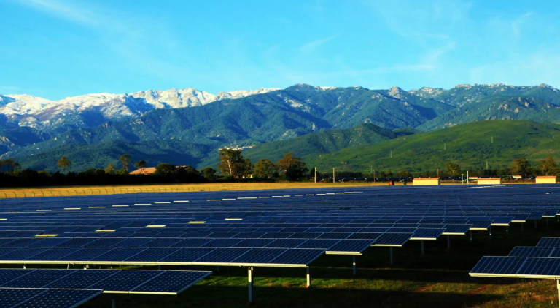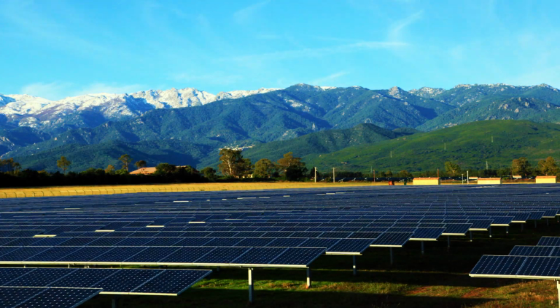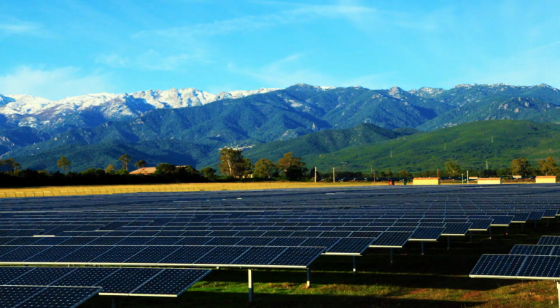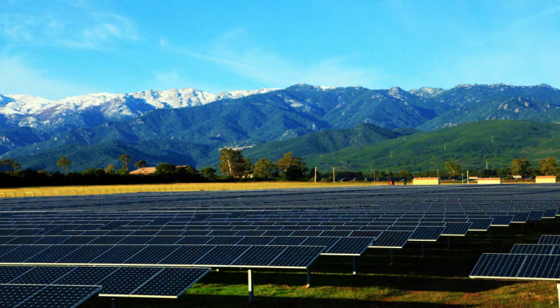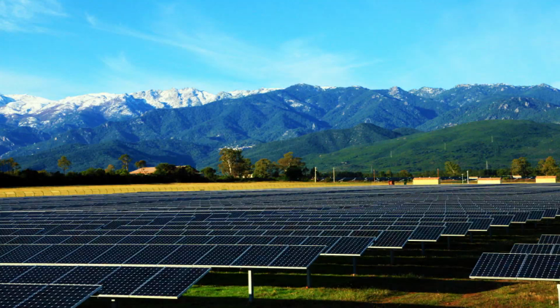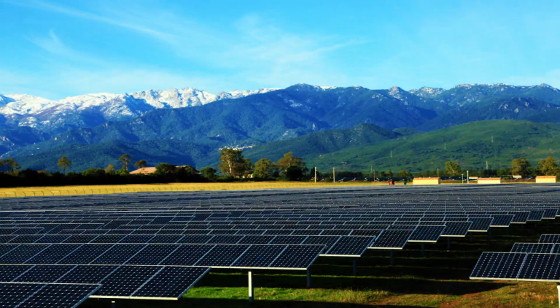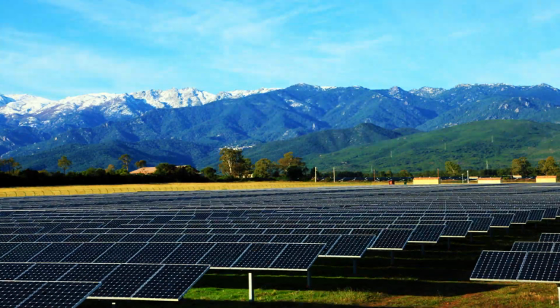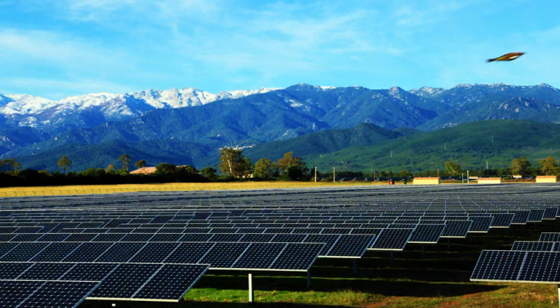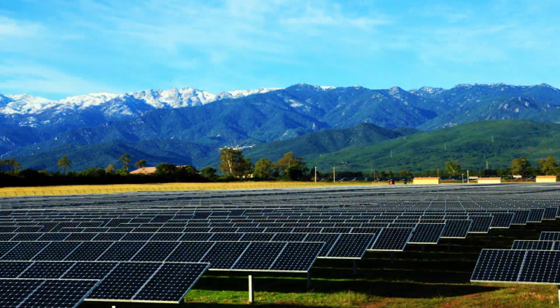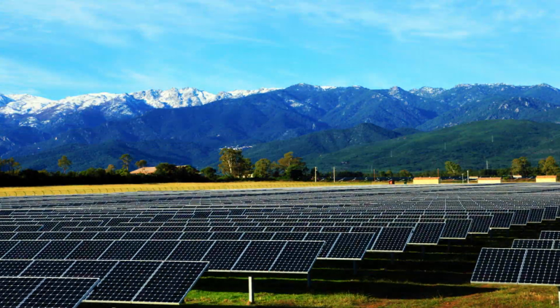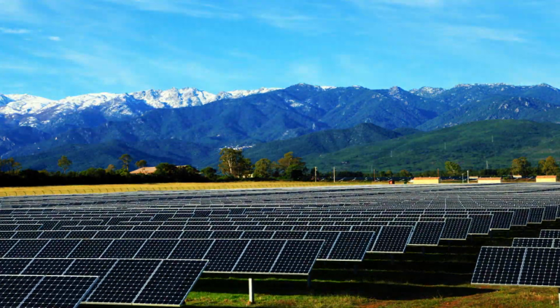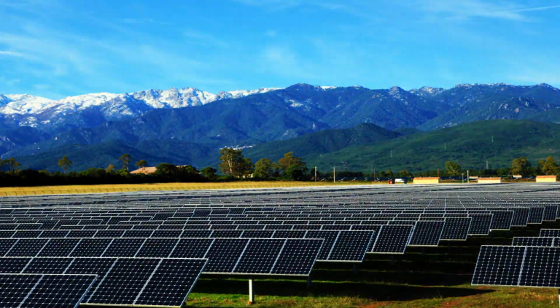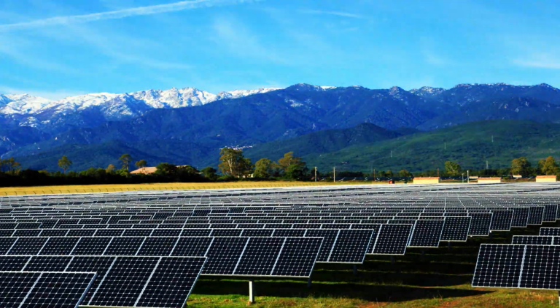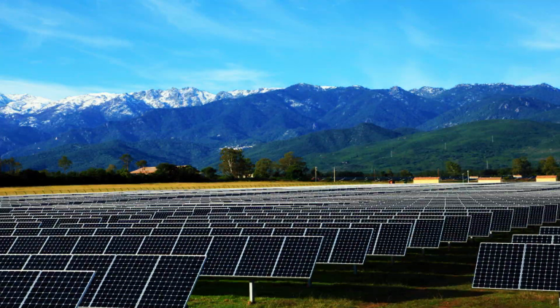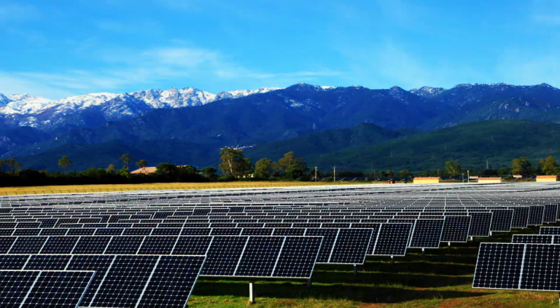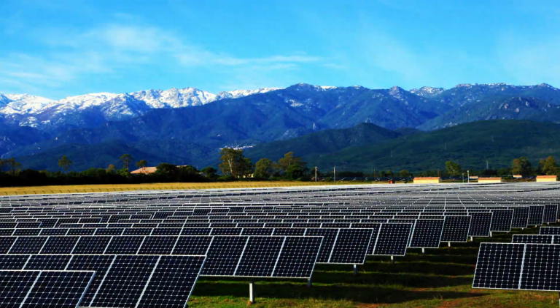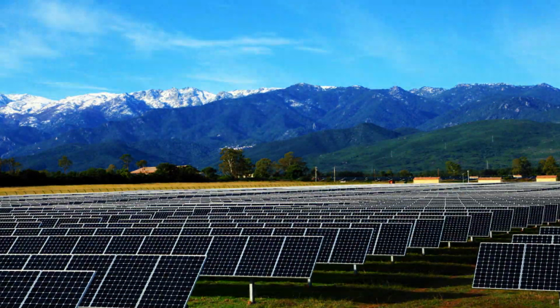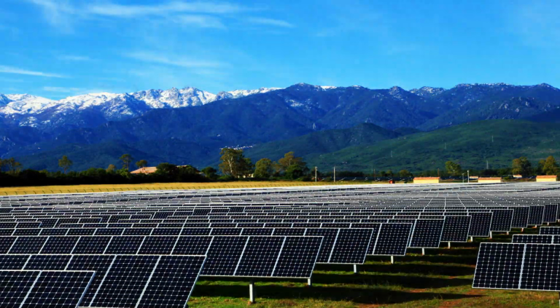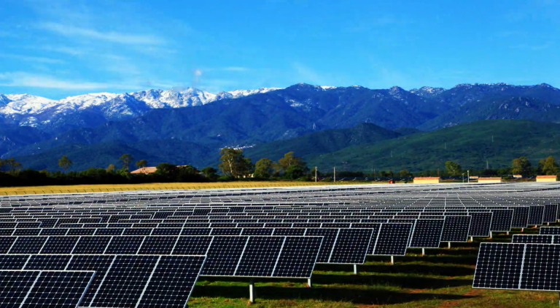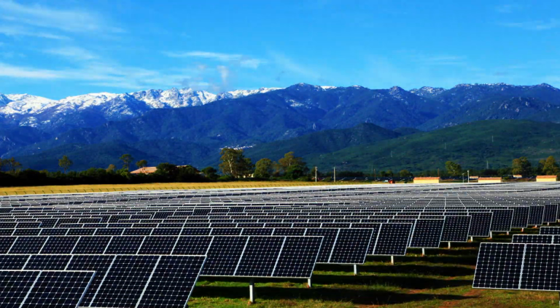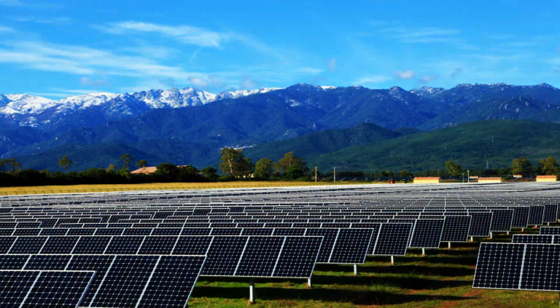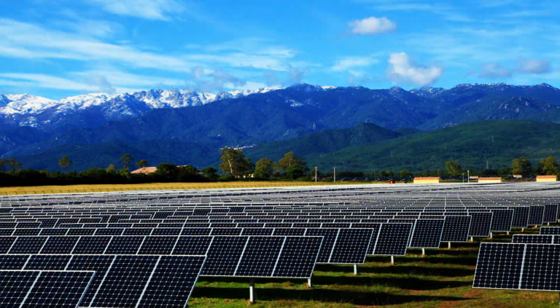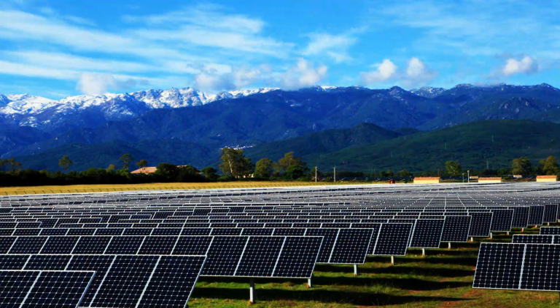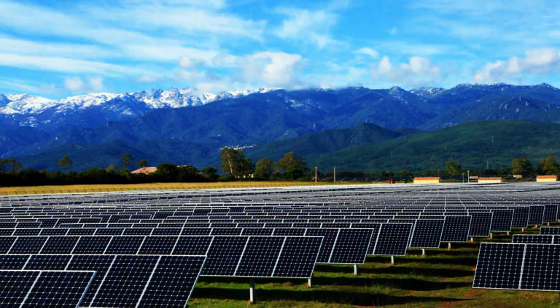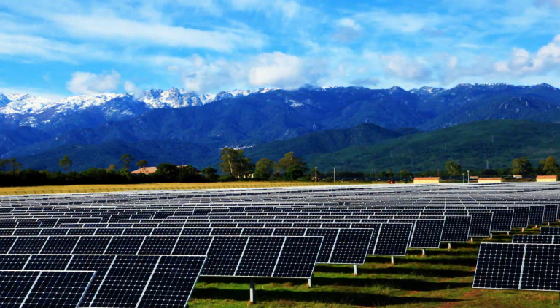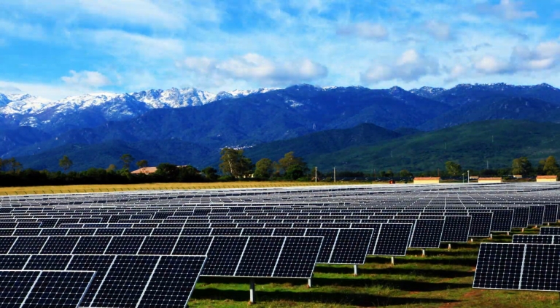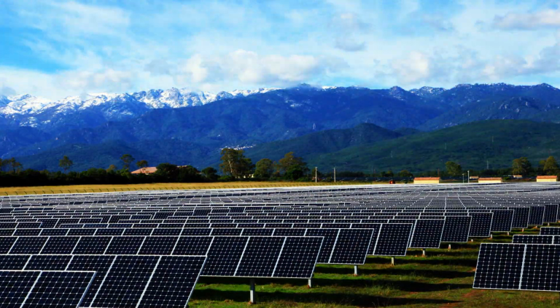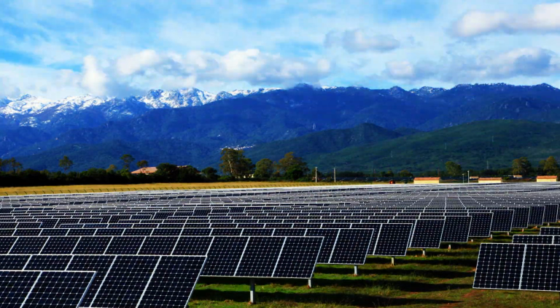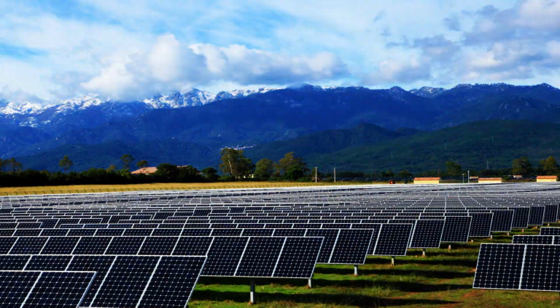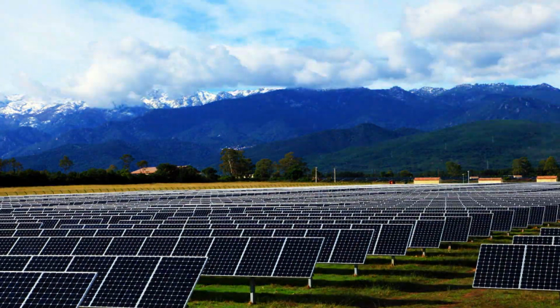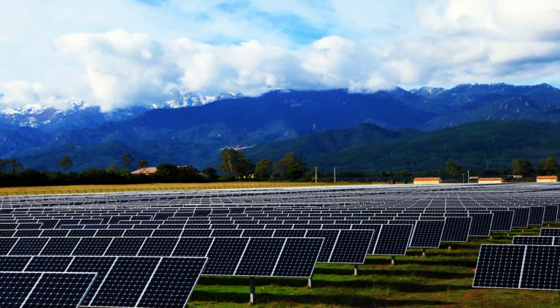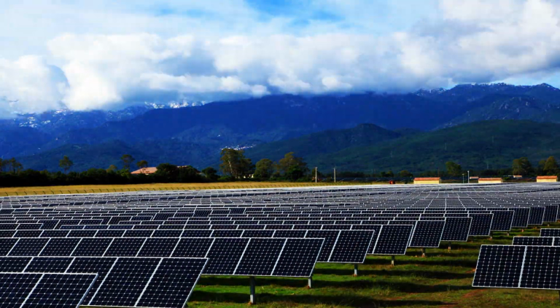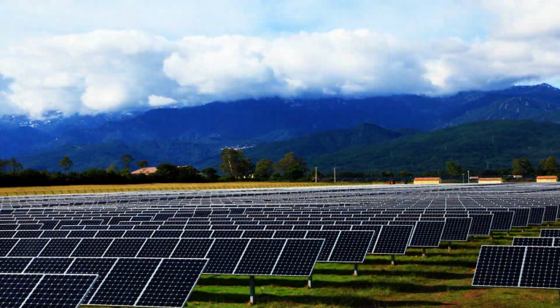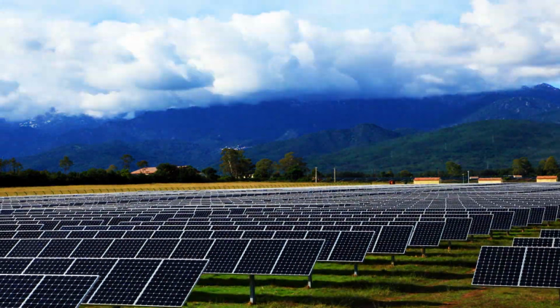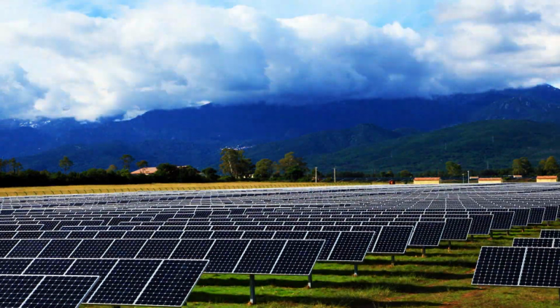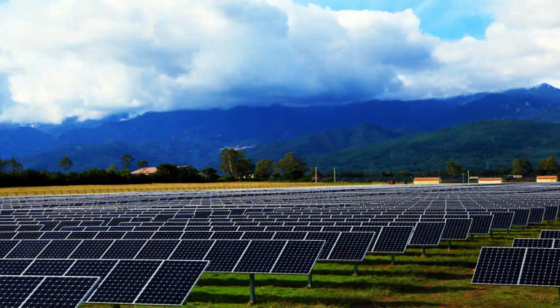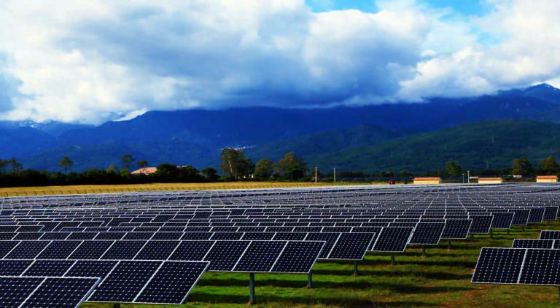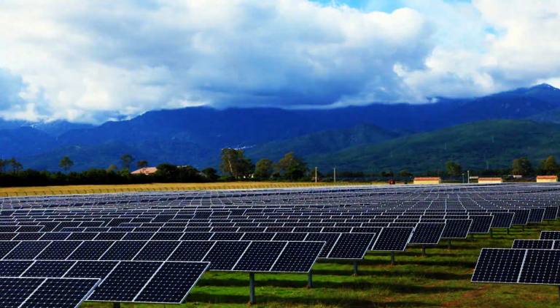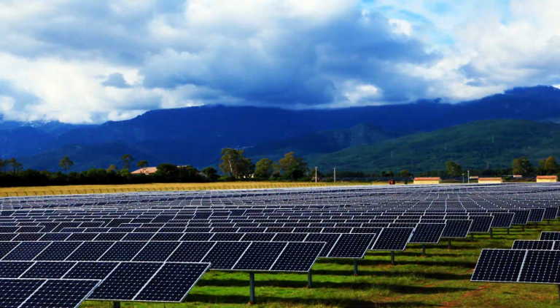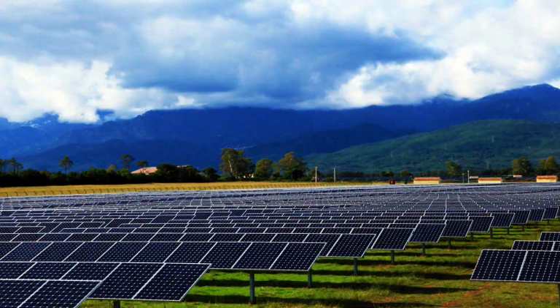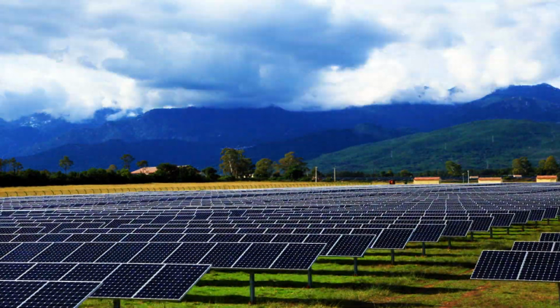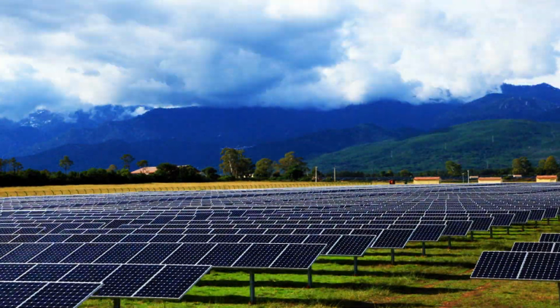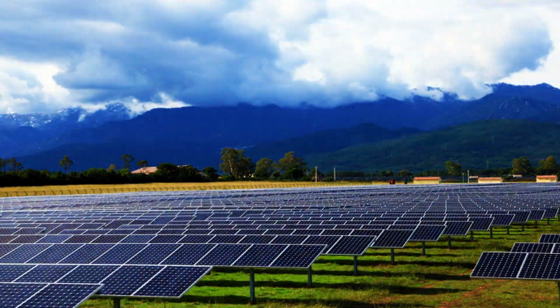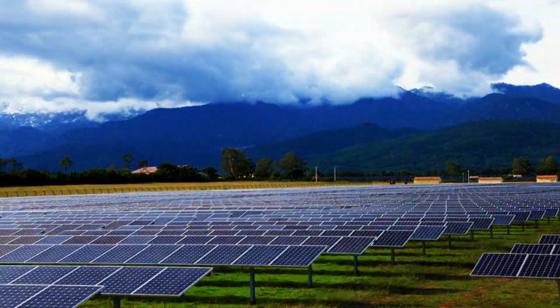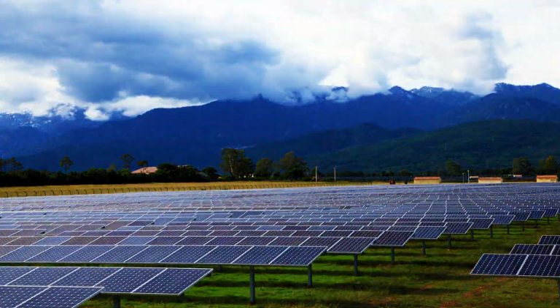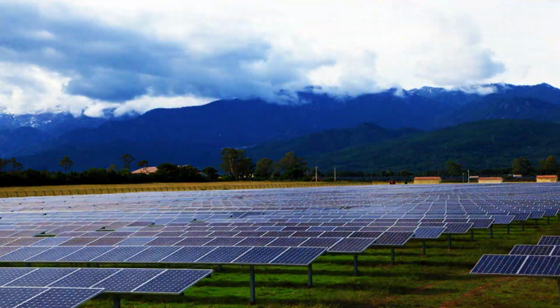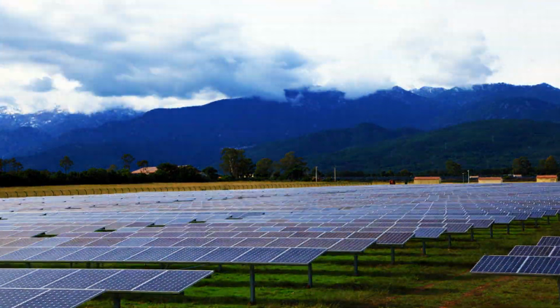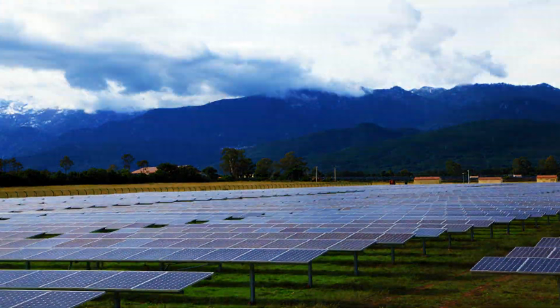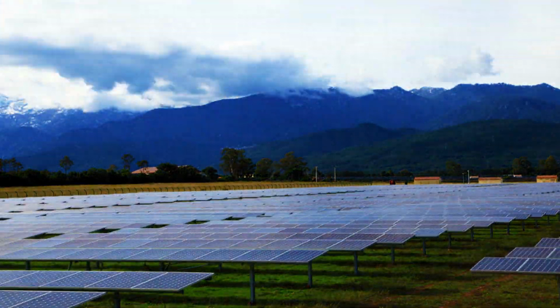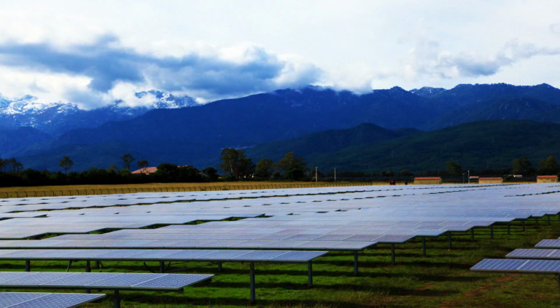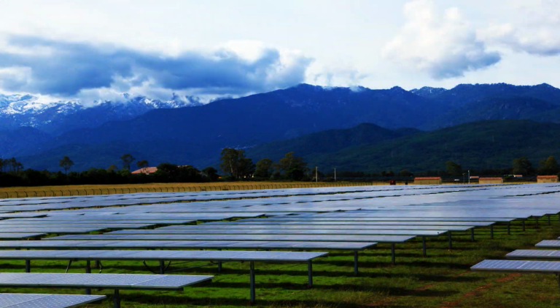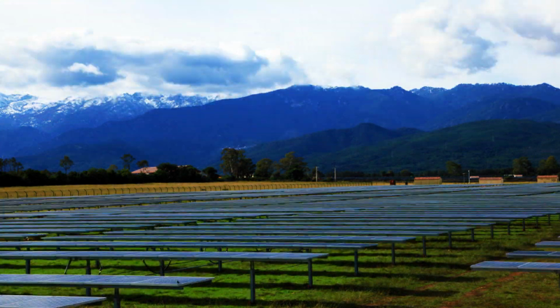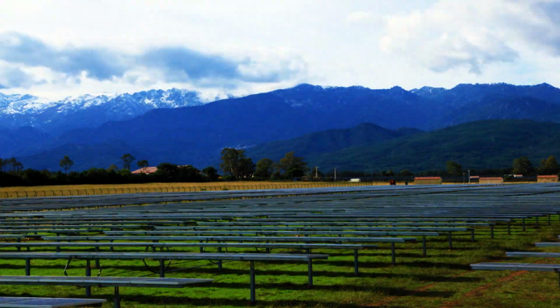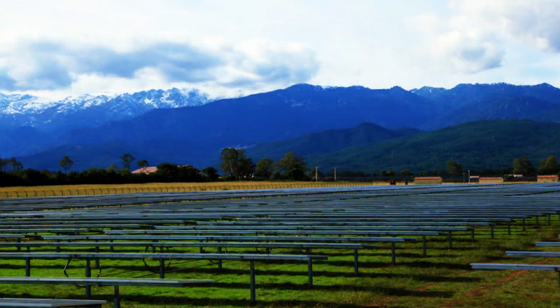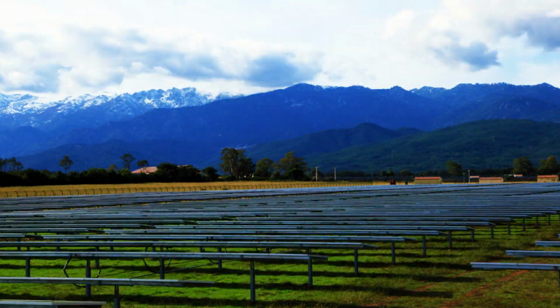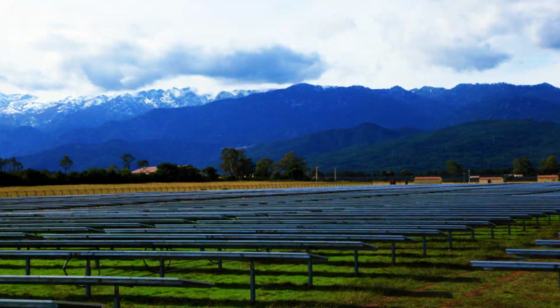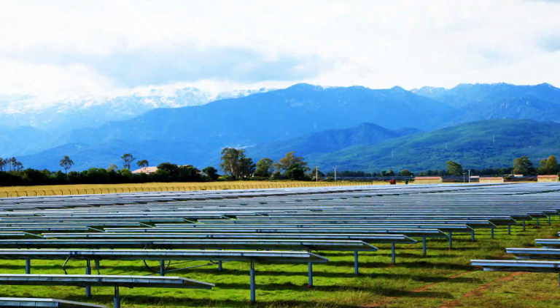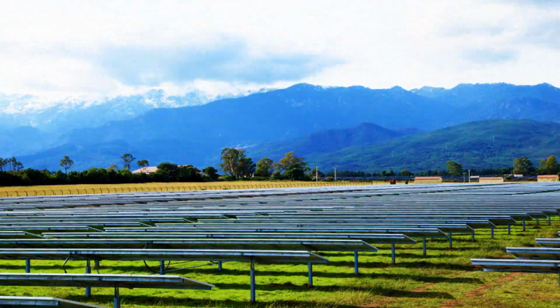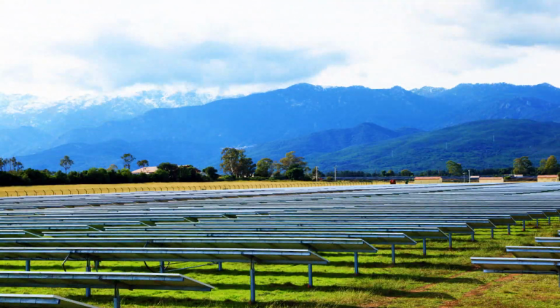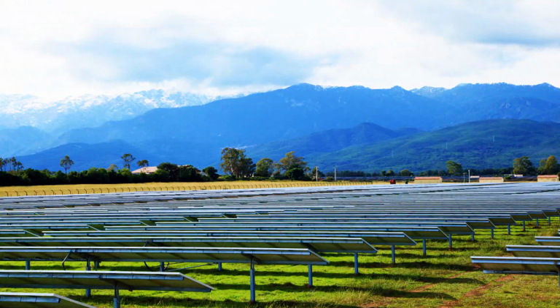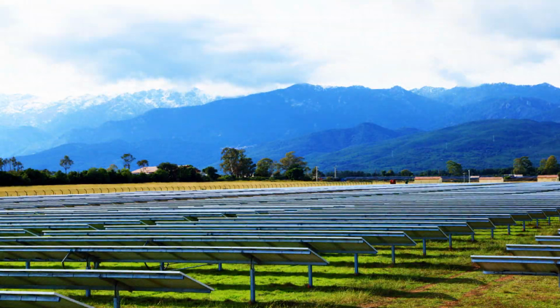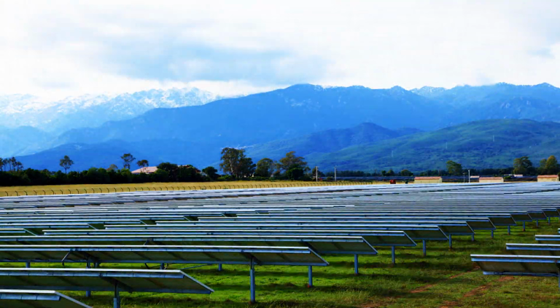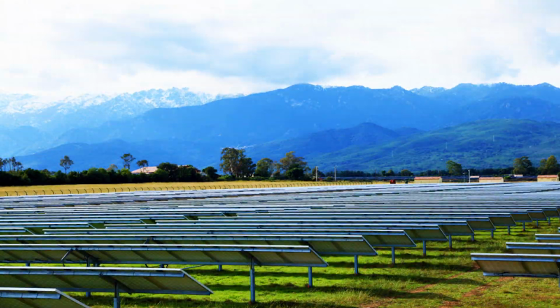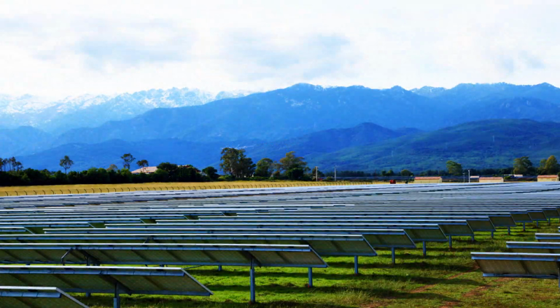Simple, intelligent and efficient — the Exotrack HZ, thanks to its reduced maintenance, offers the lowest lifecycle cost on the market.